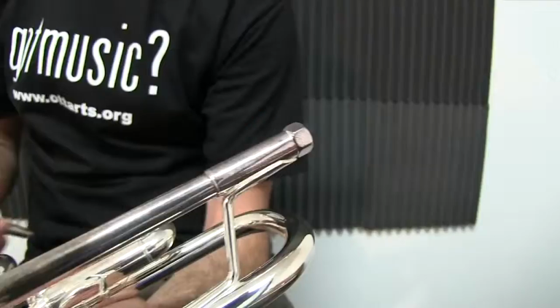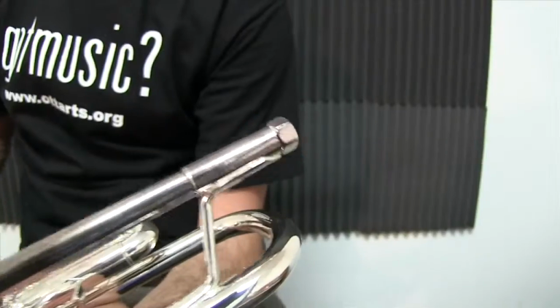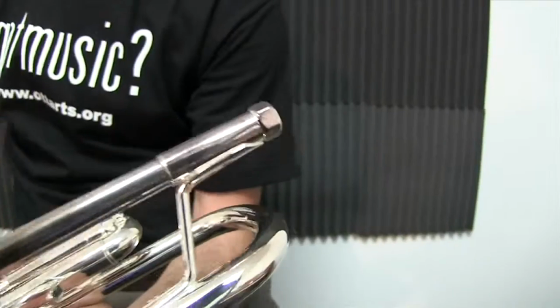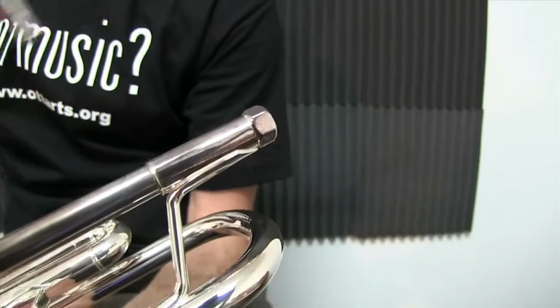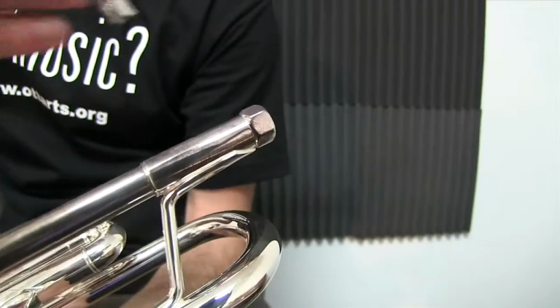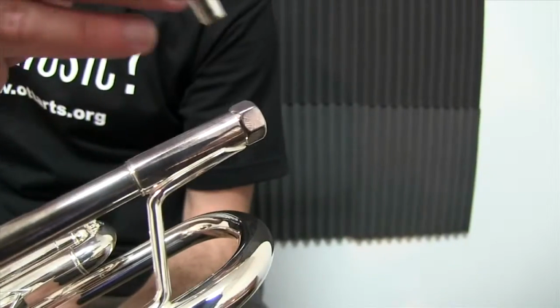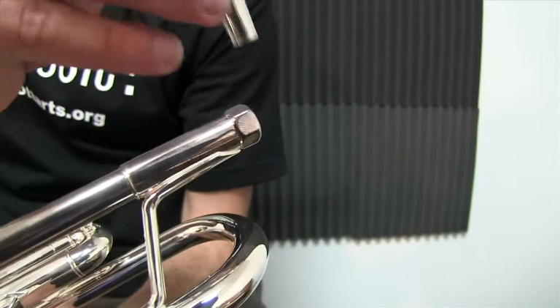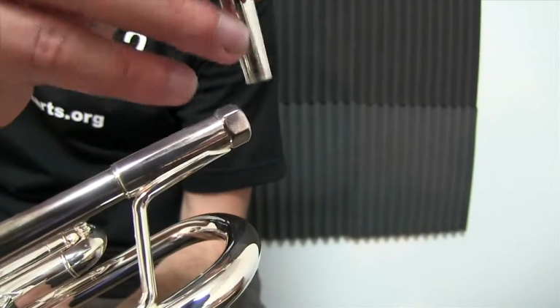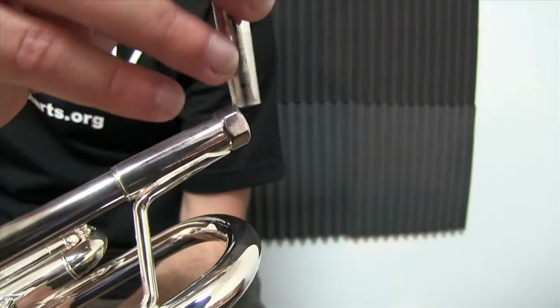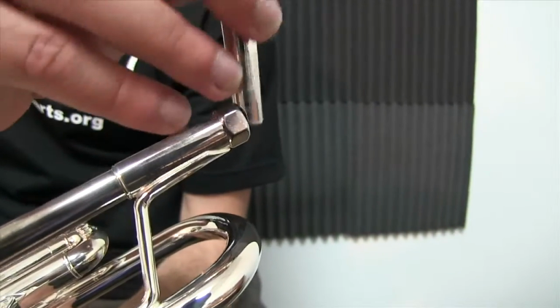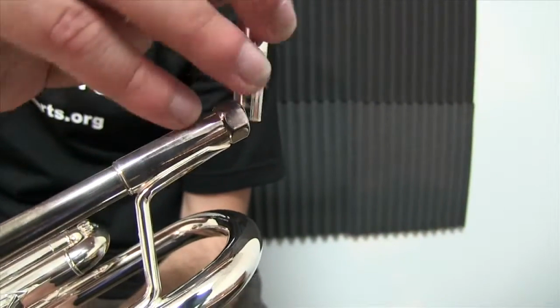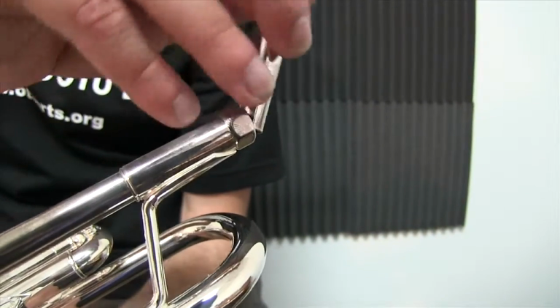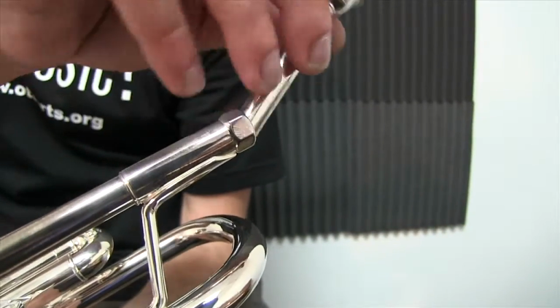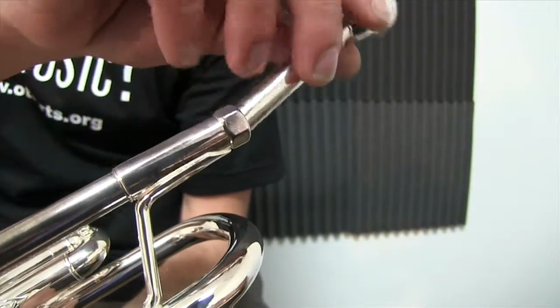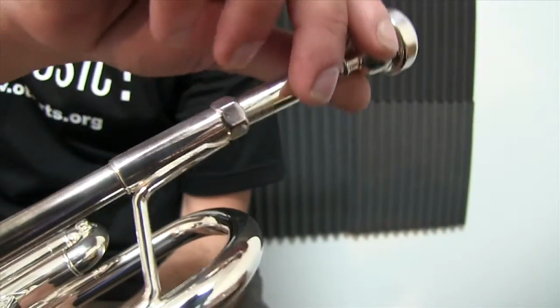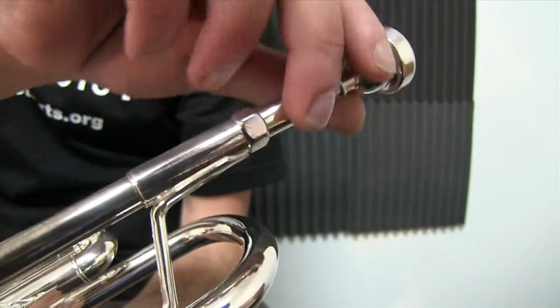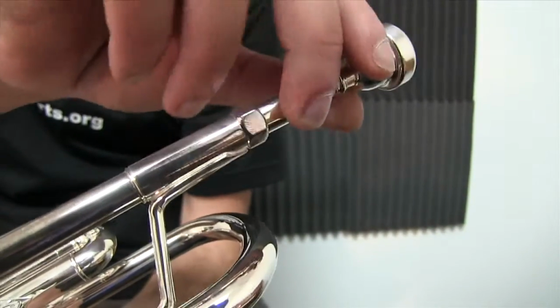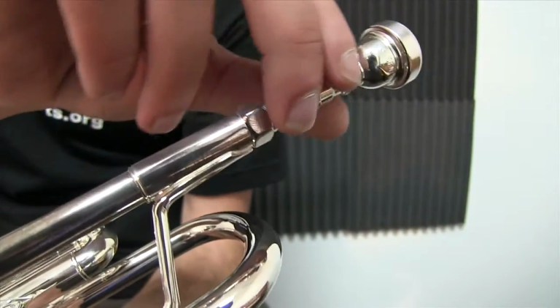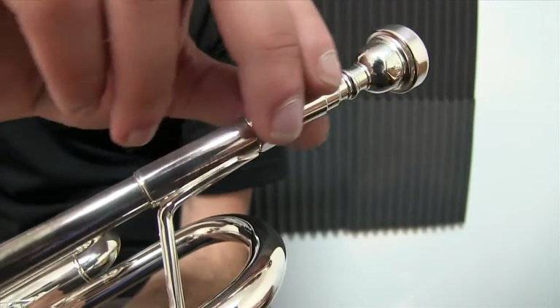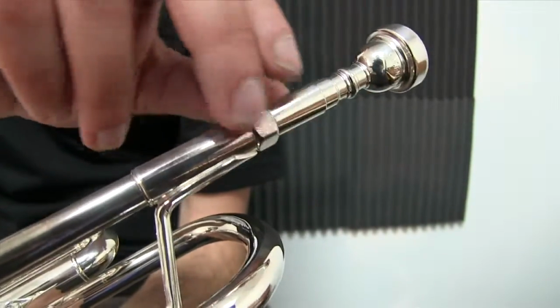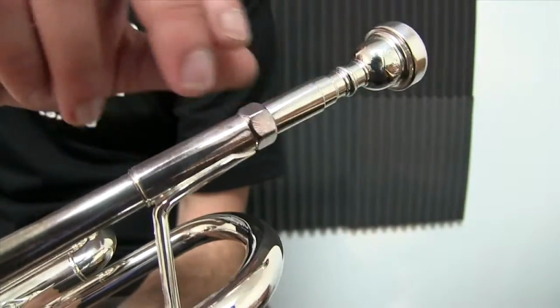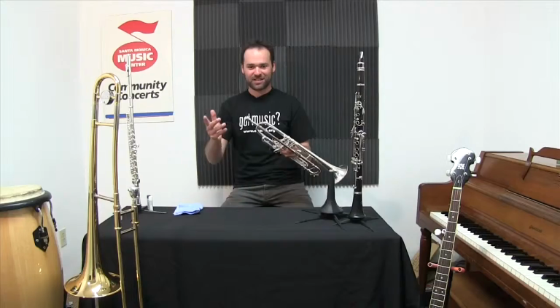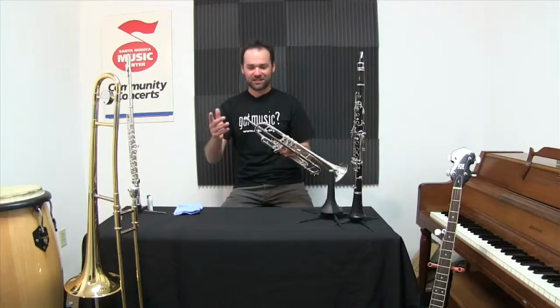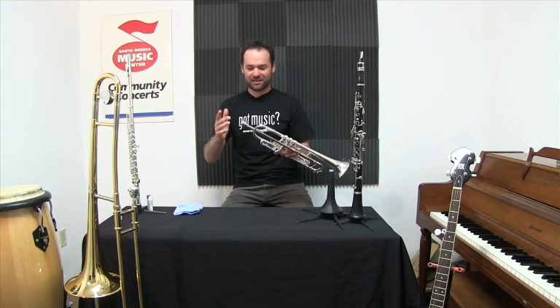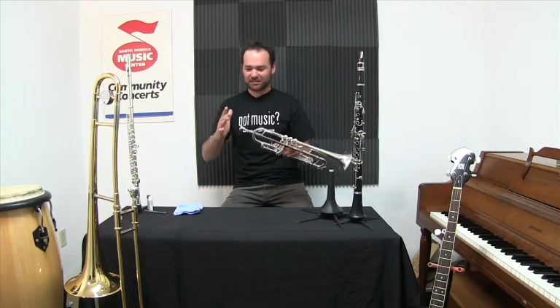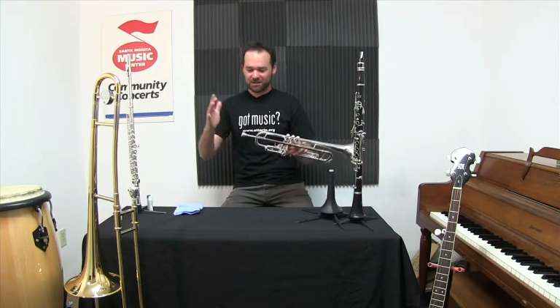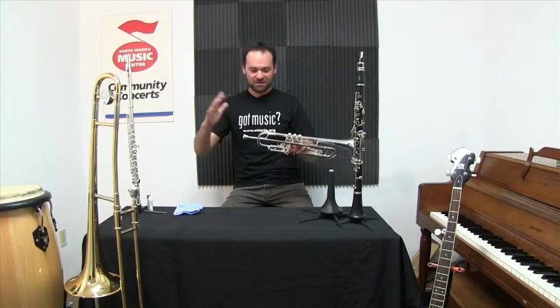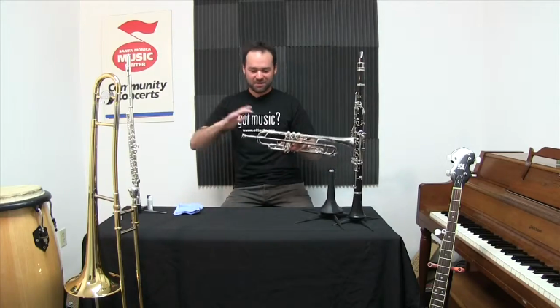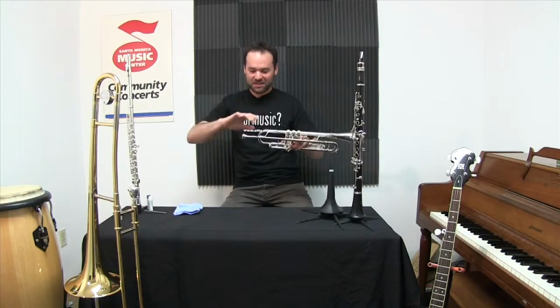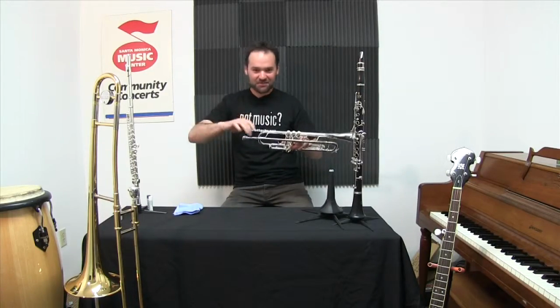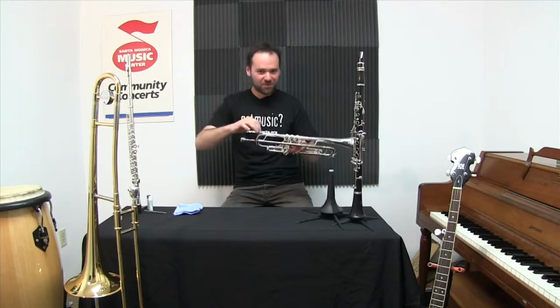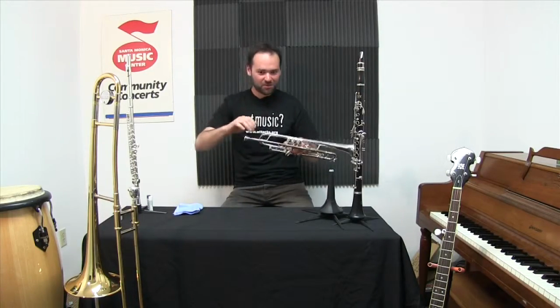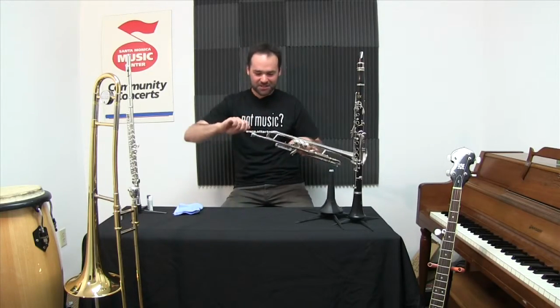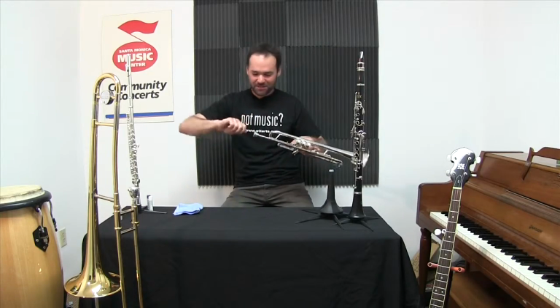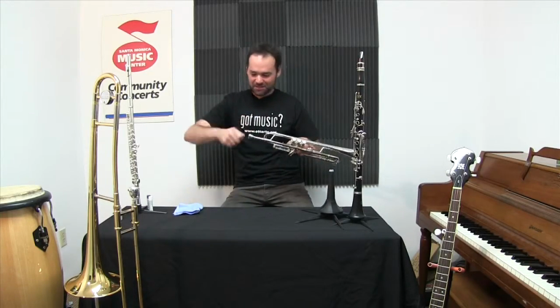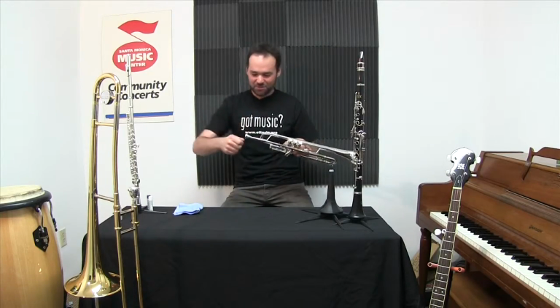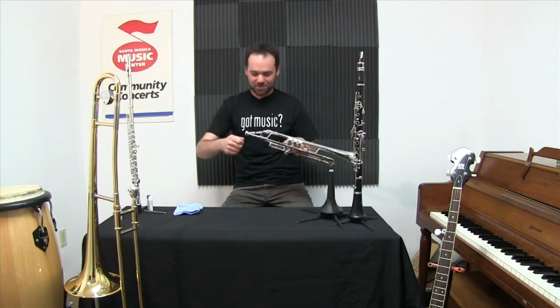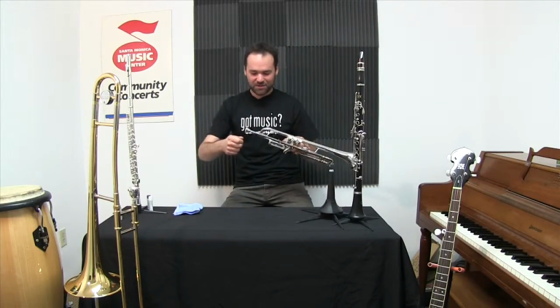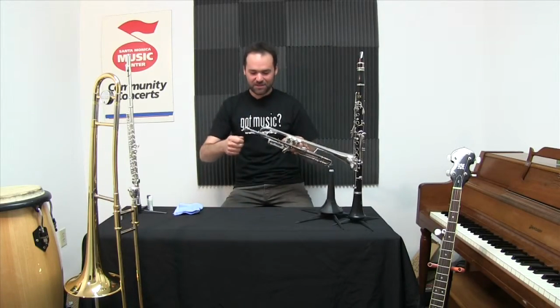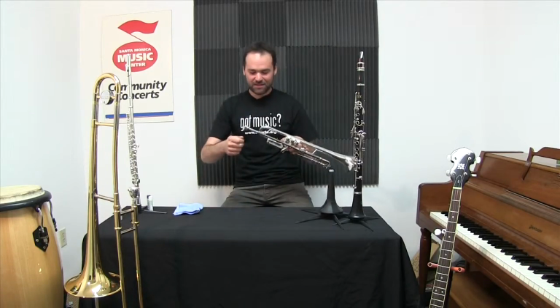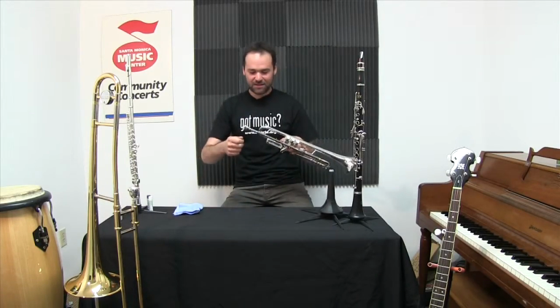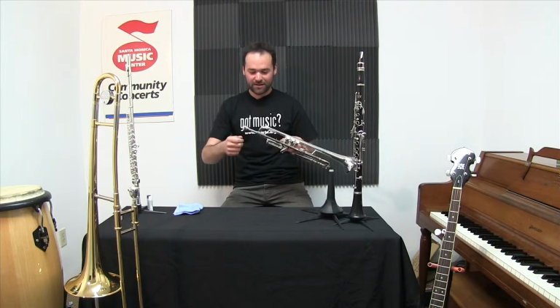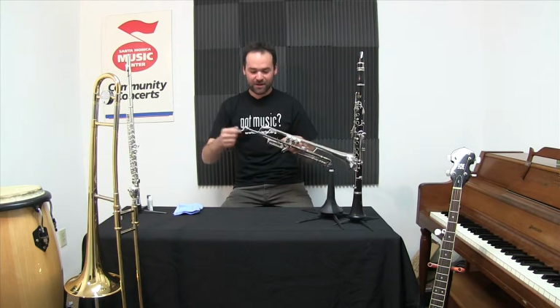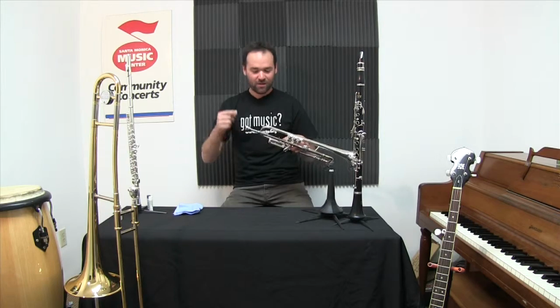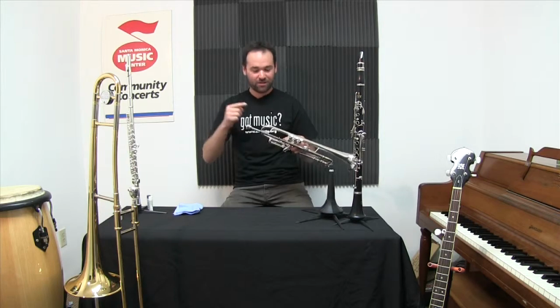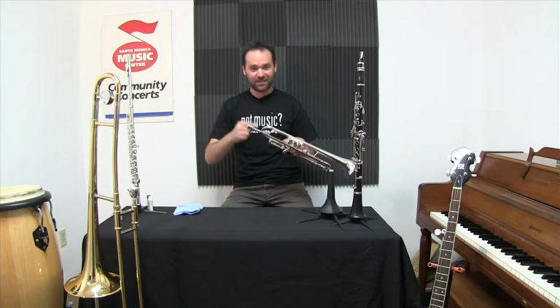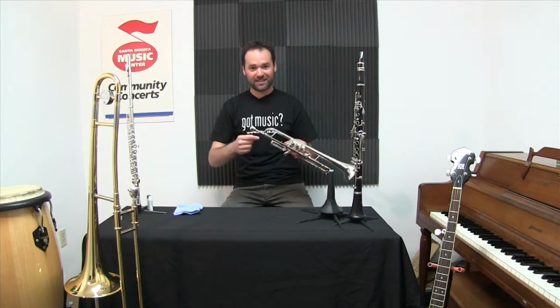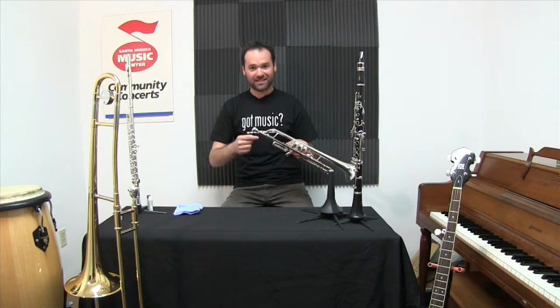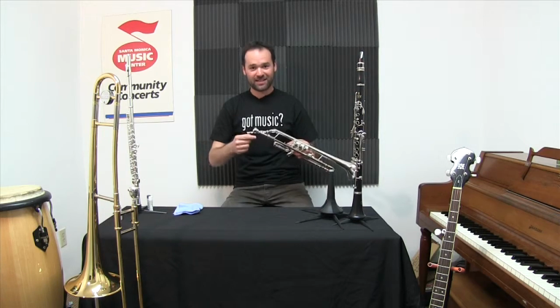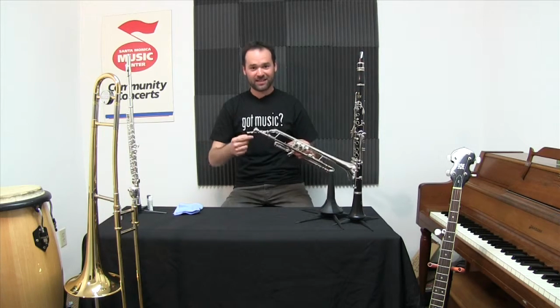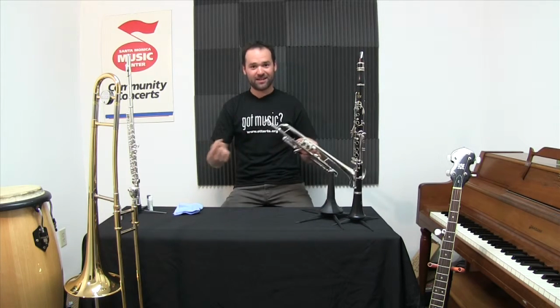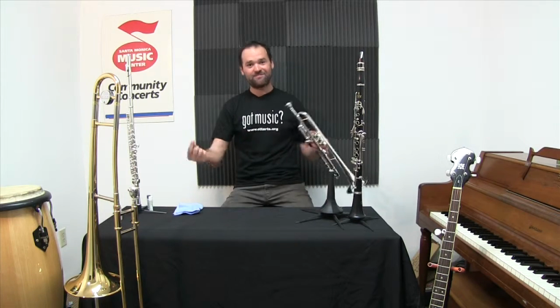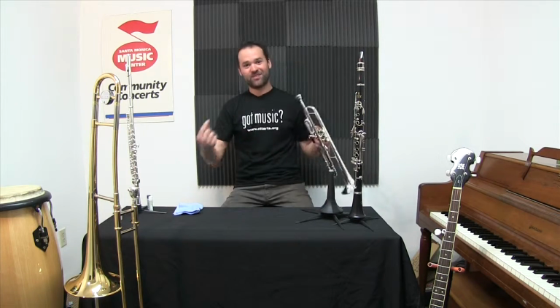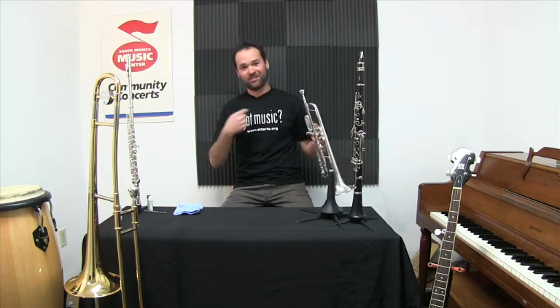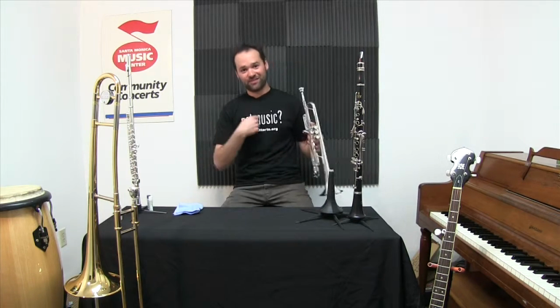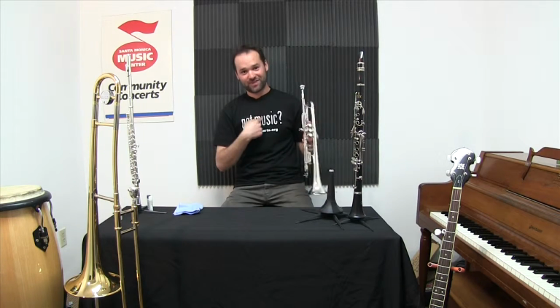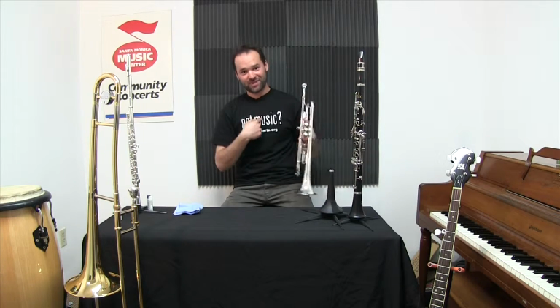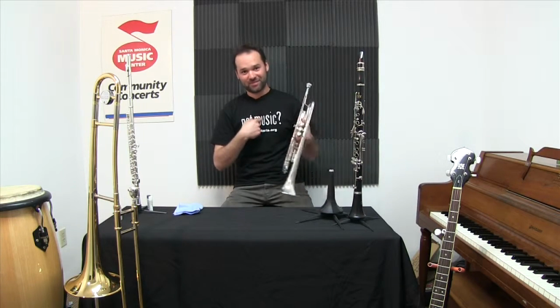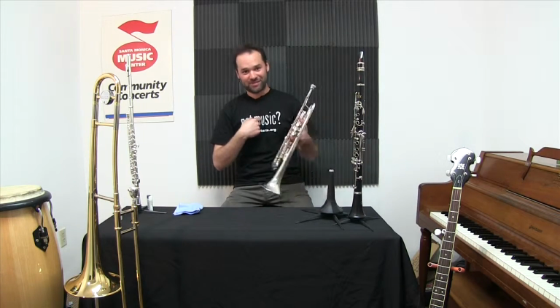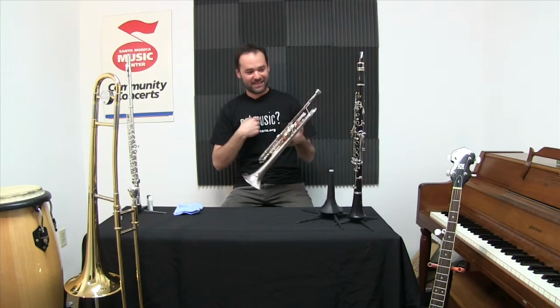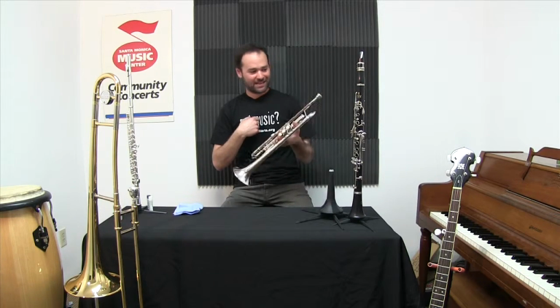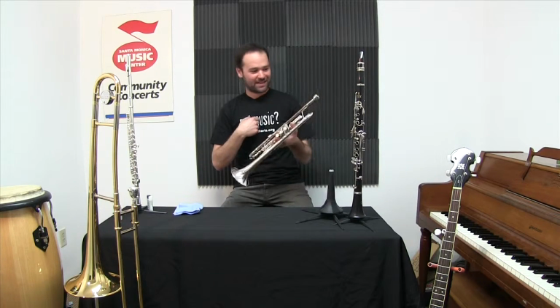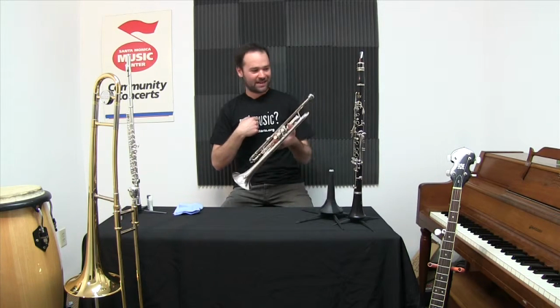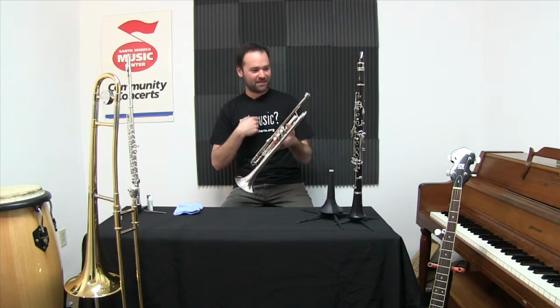I put the mouthpiece in very gently. No need to force it — don't push it in there or it'll get stuck and you'll have to come to me to get it out.